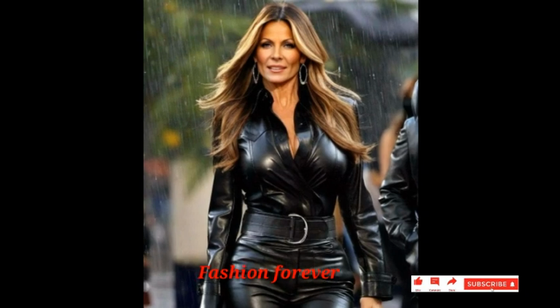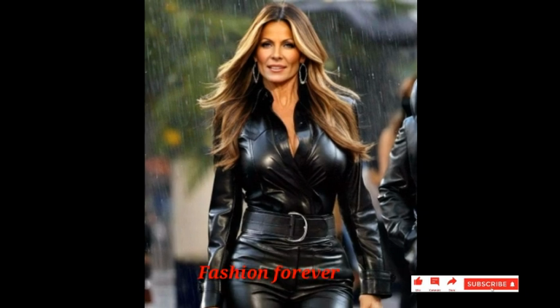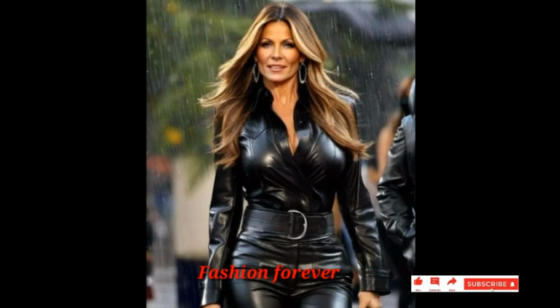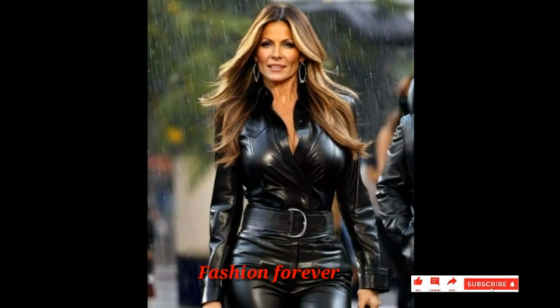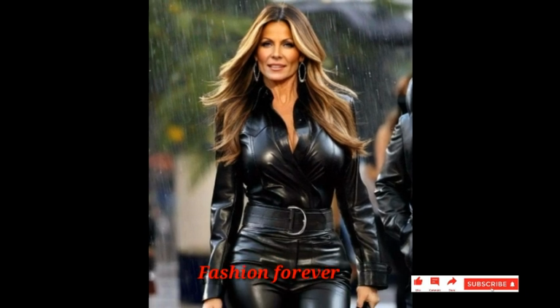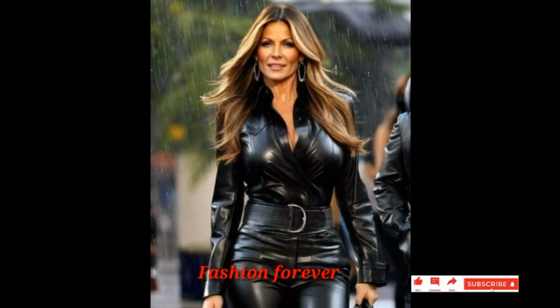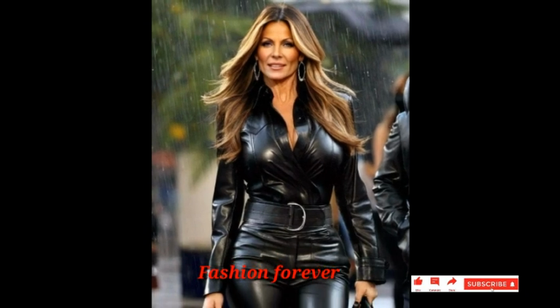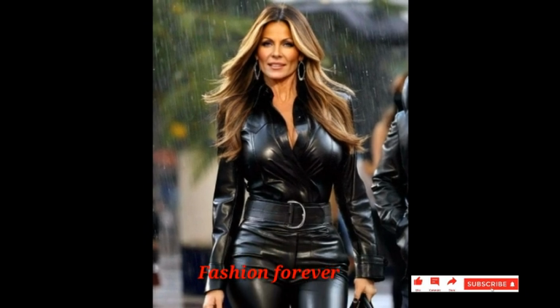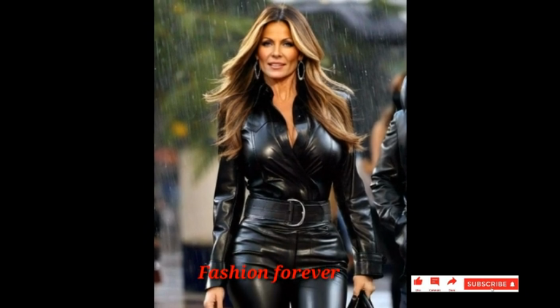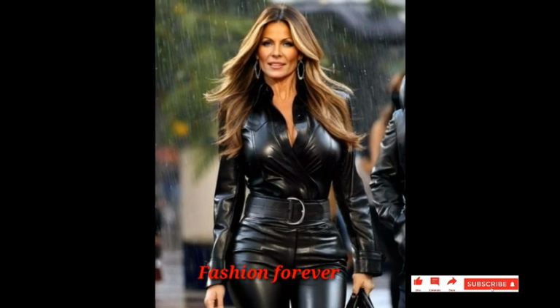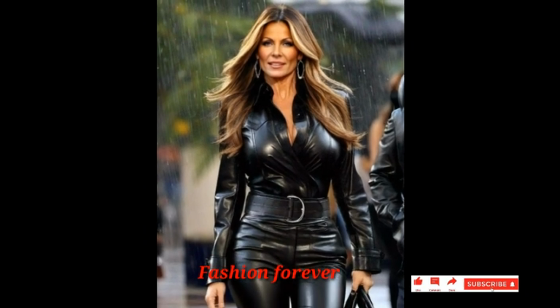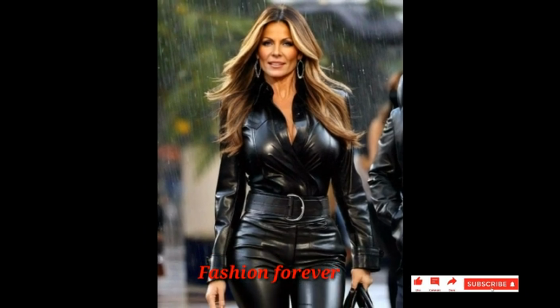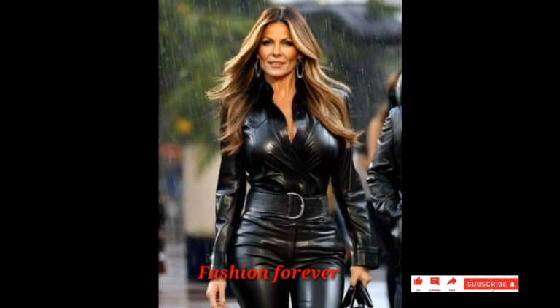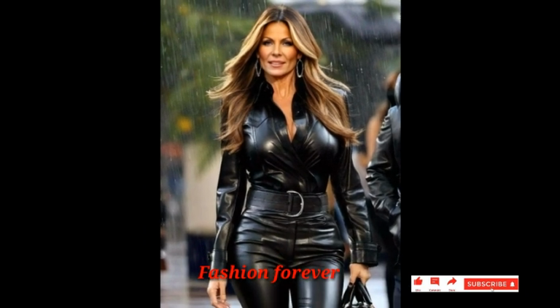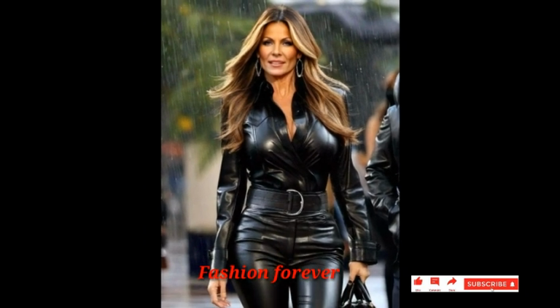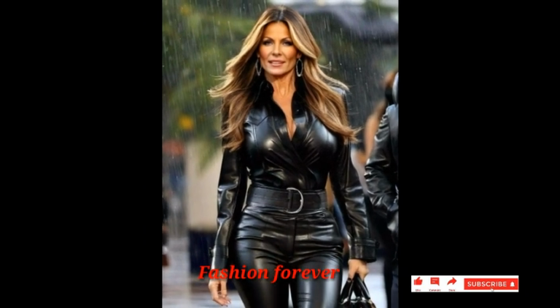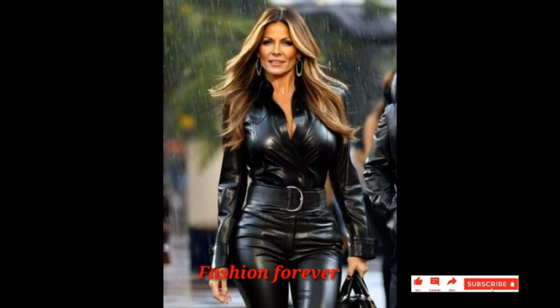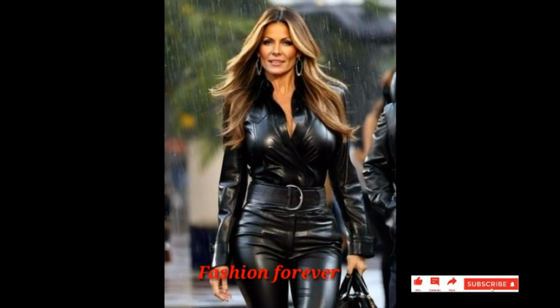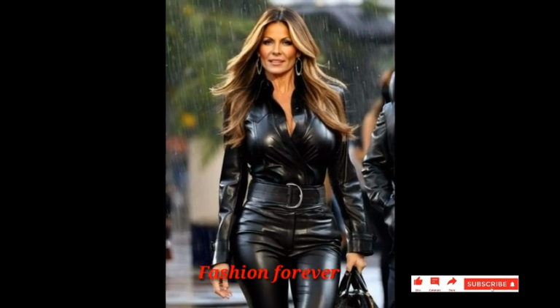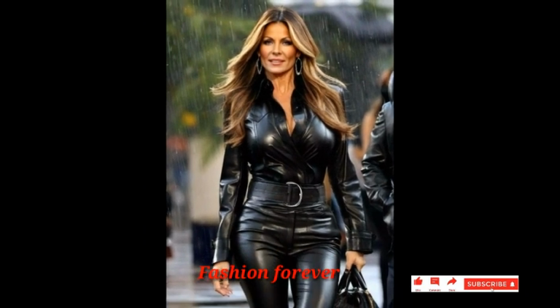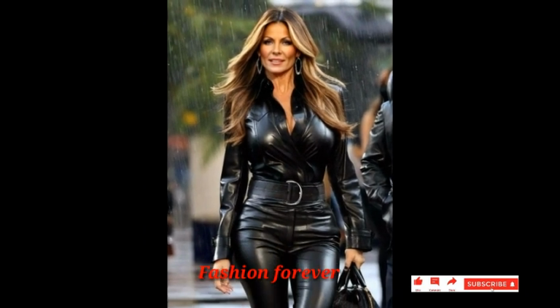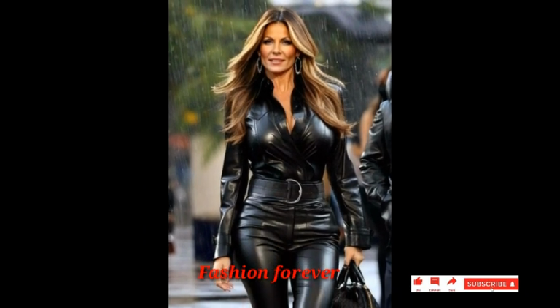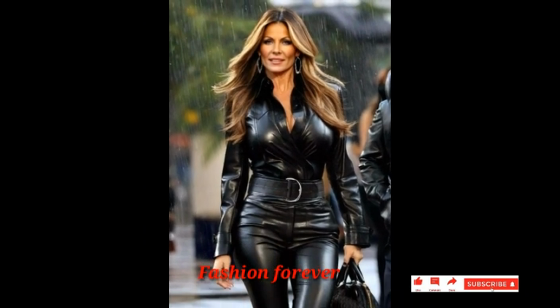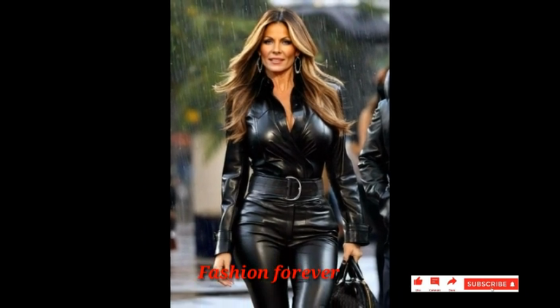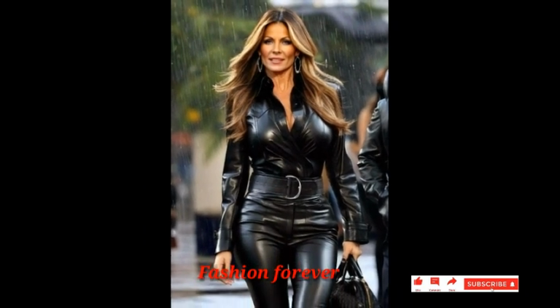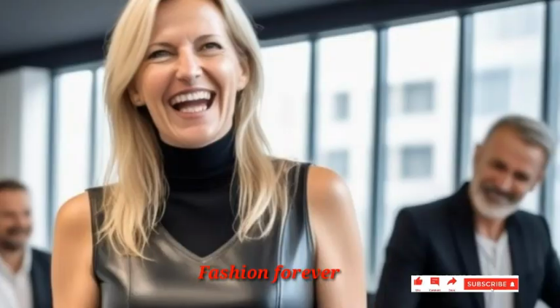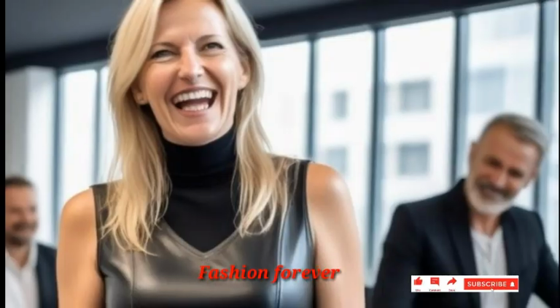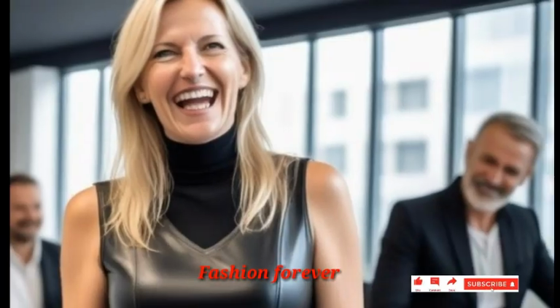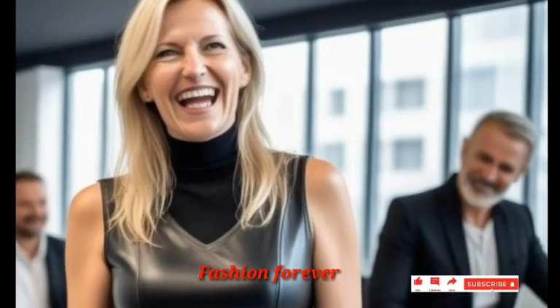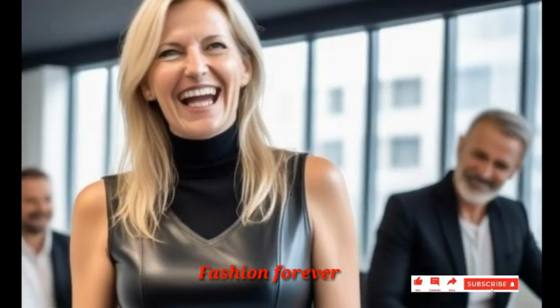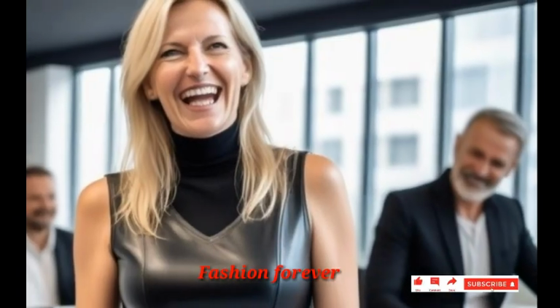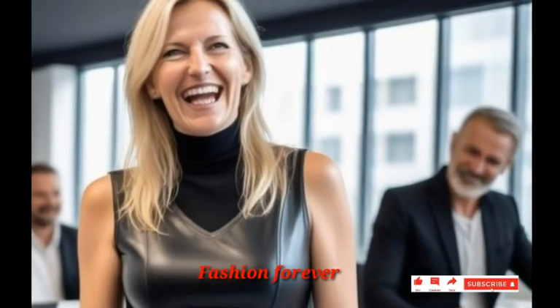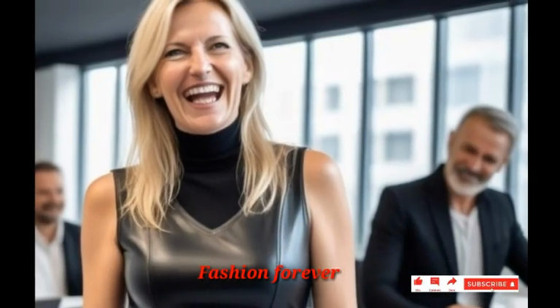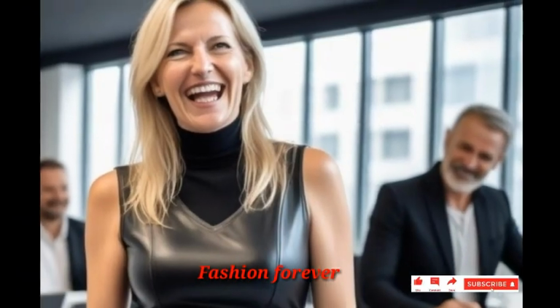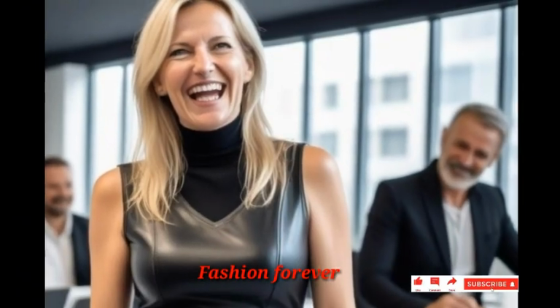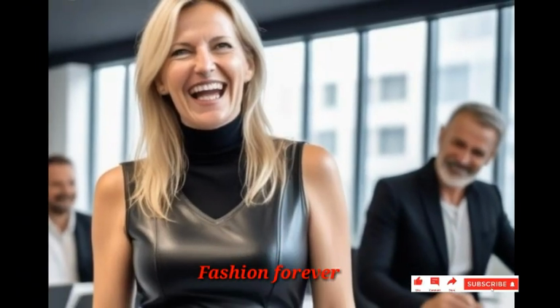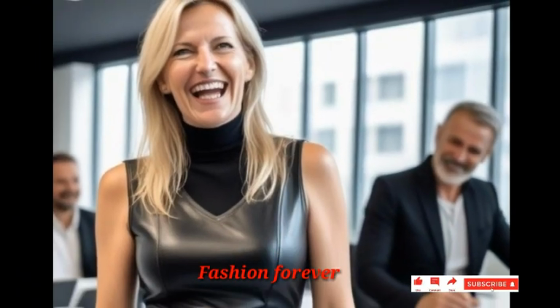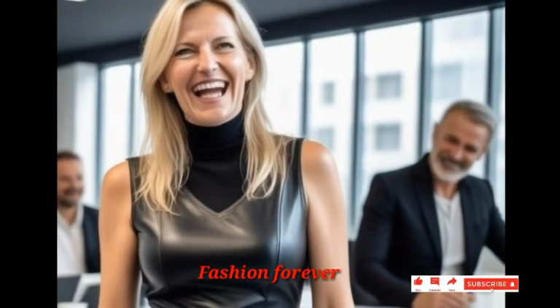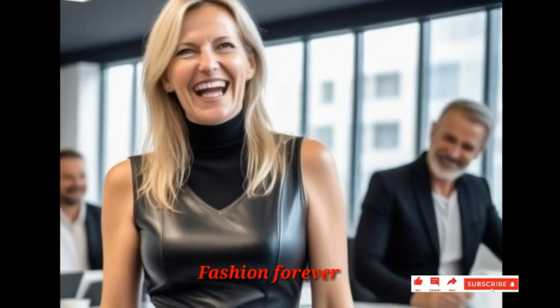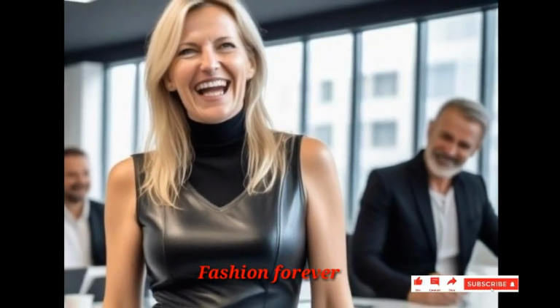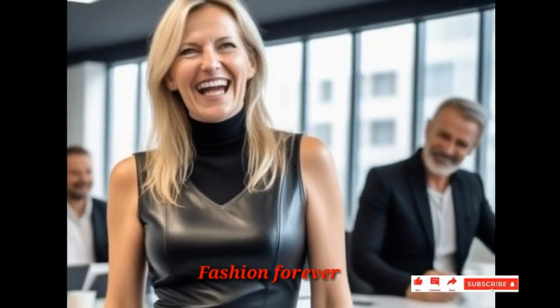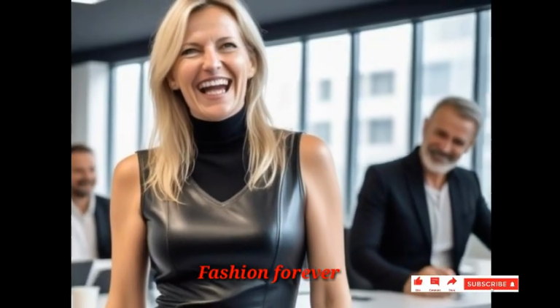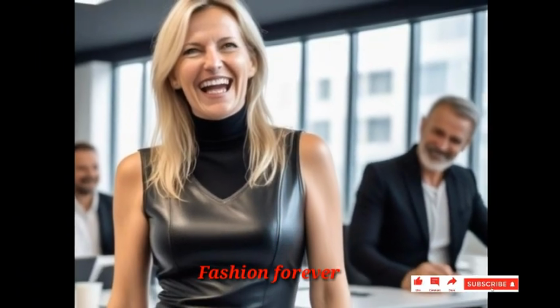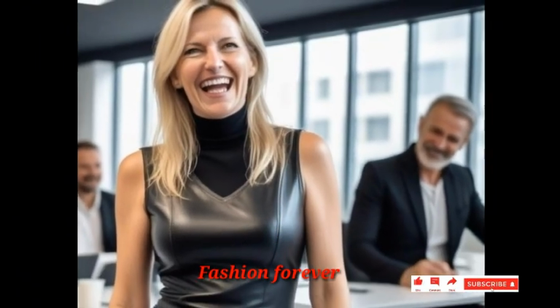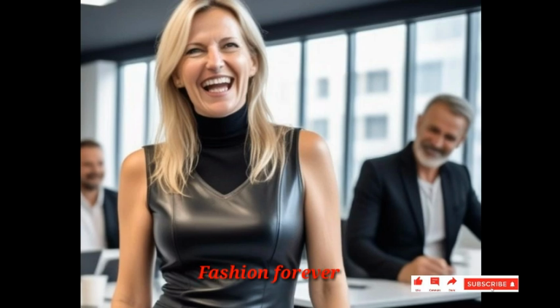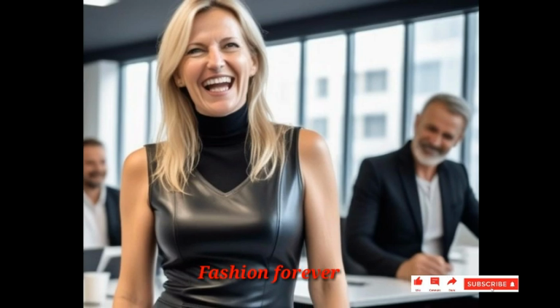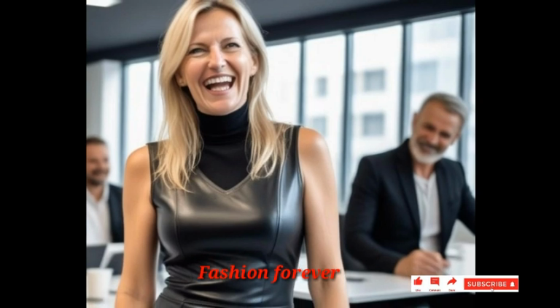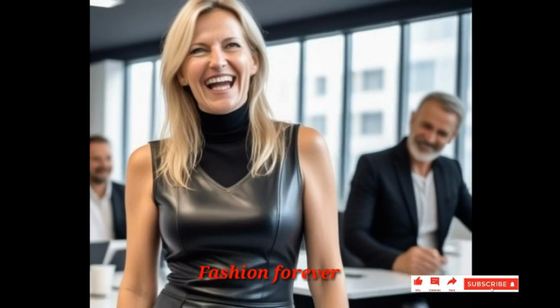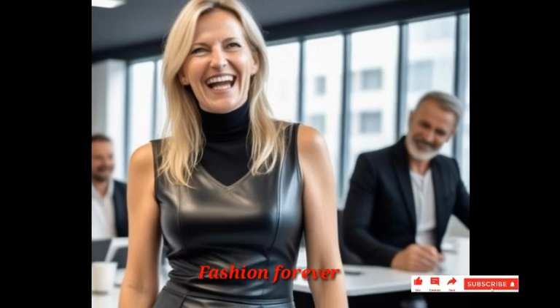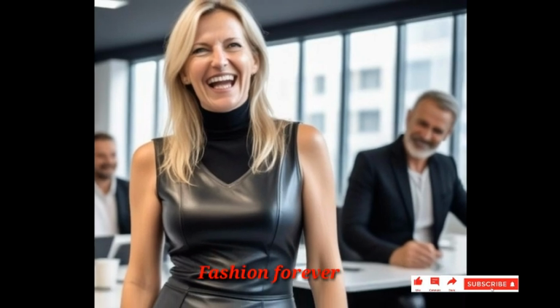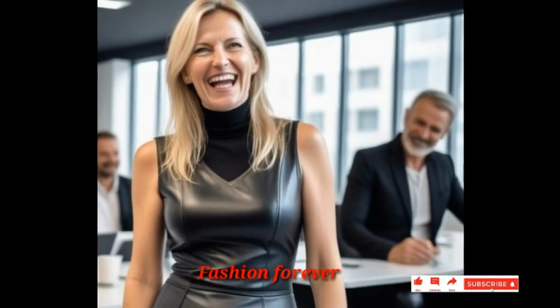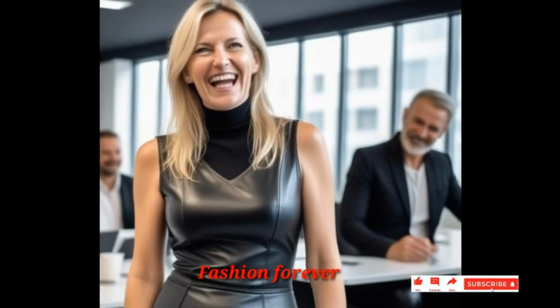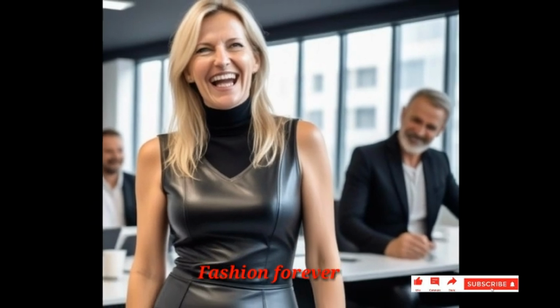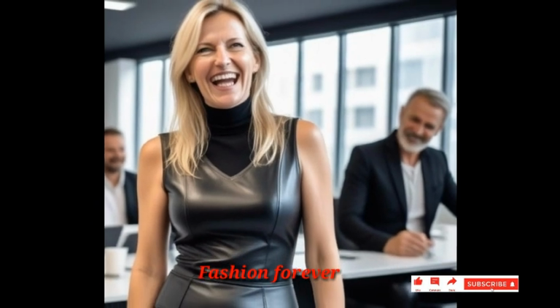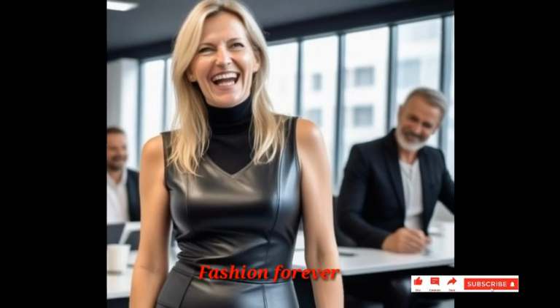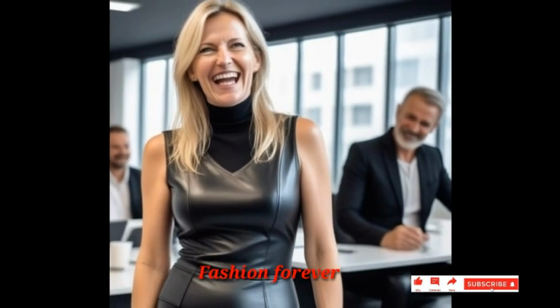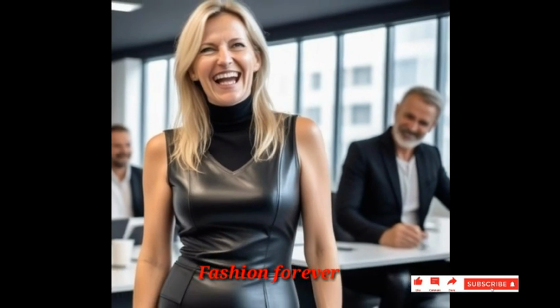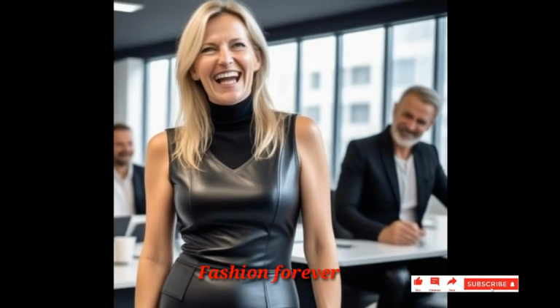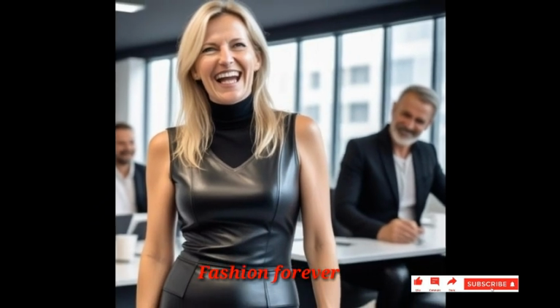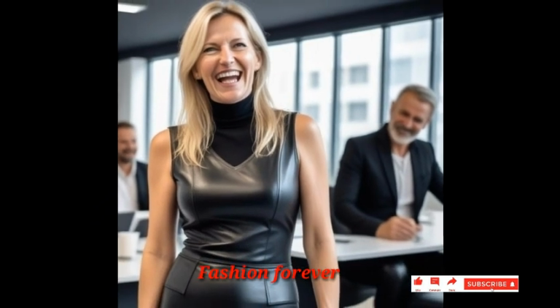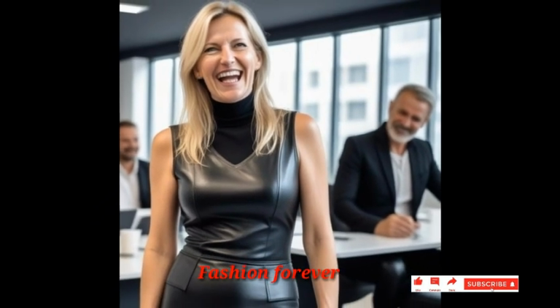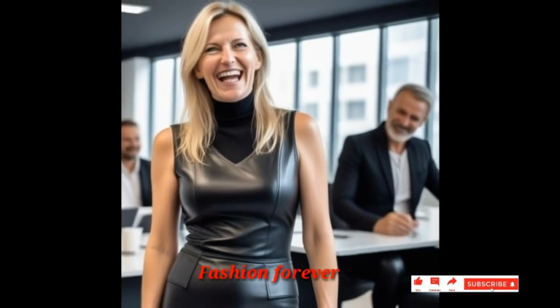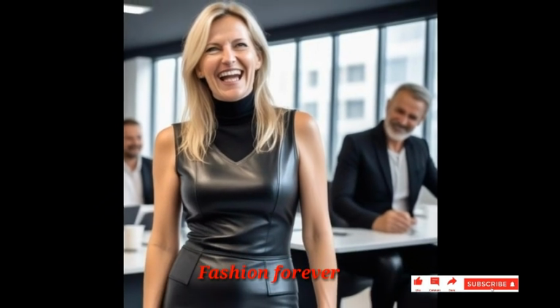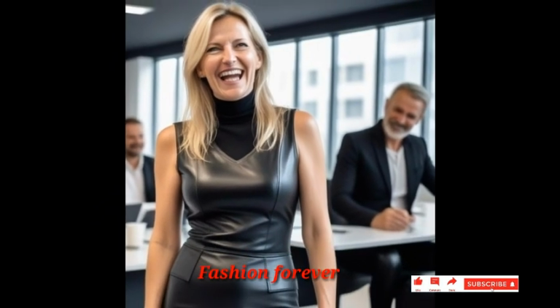Dear friends, my videos will be ending soon, but next you can see much more collections of leather dresses.